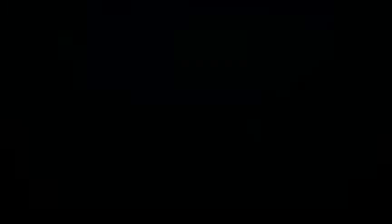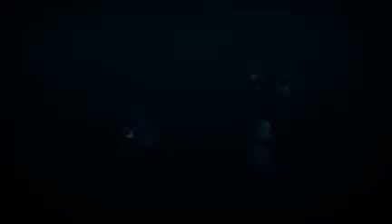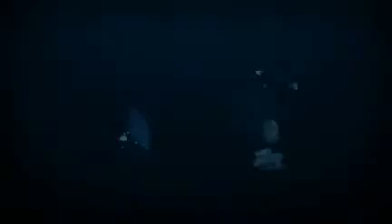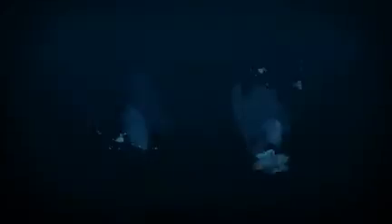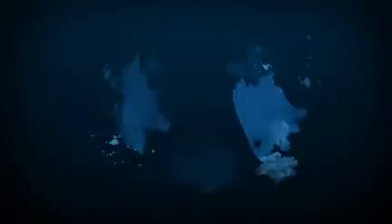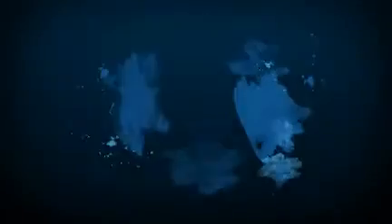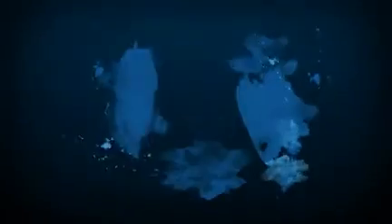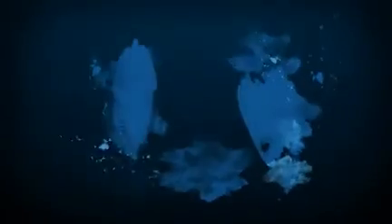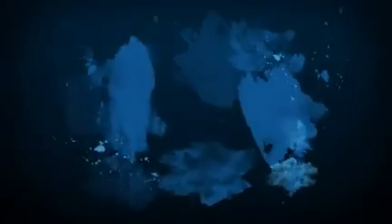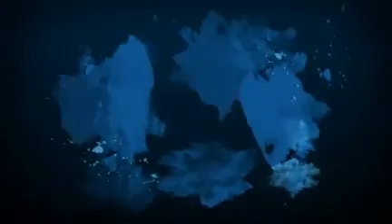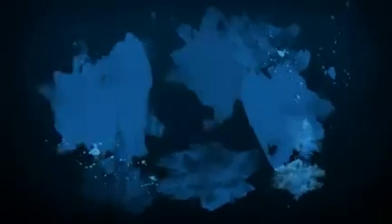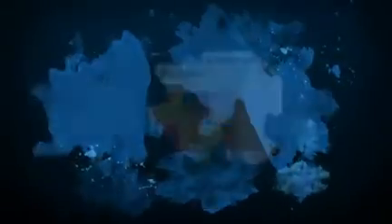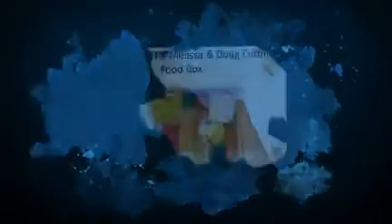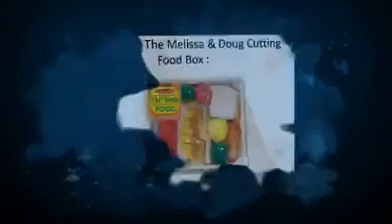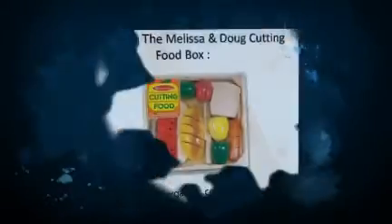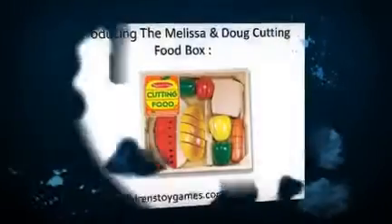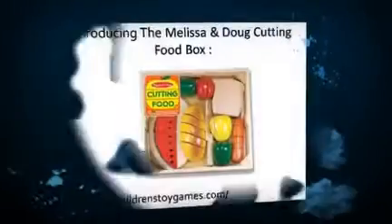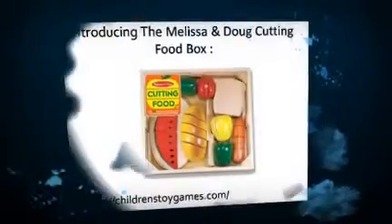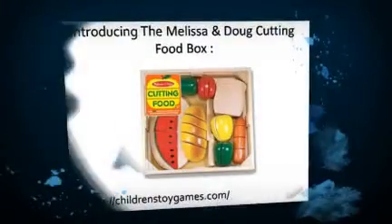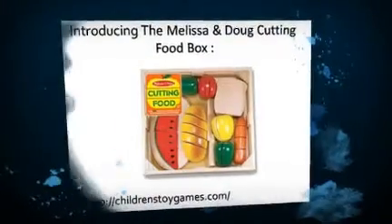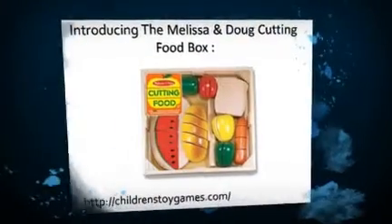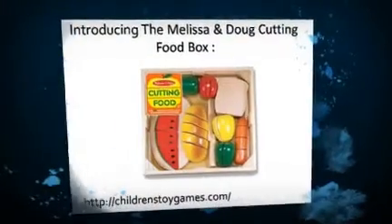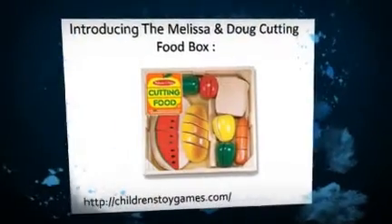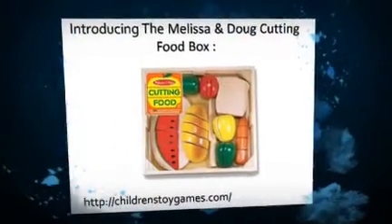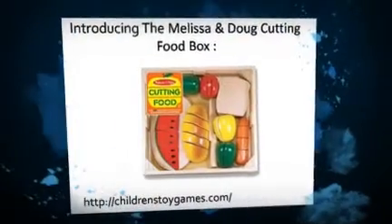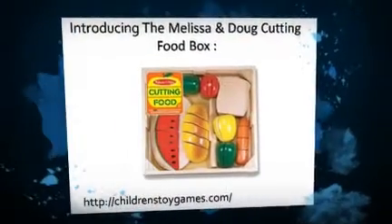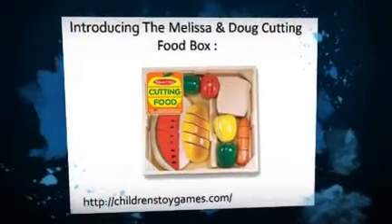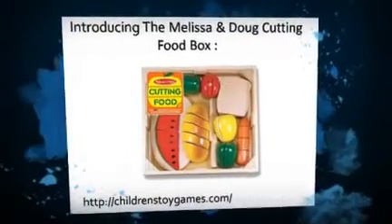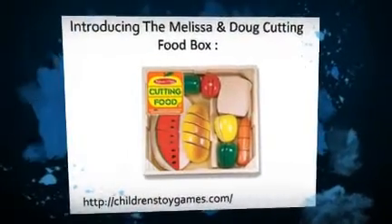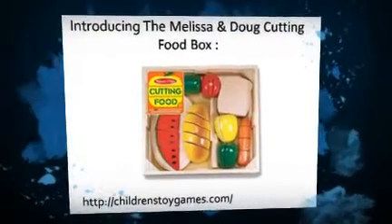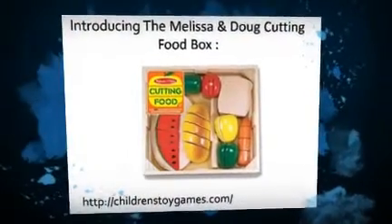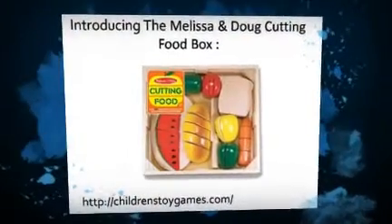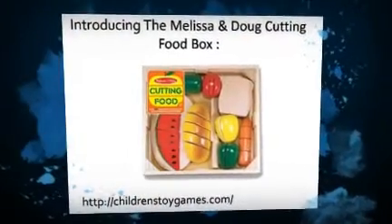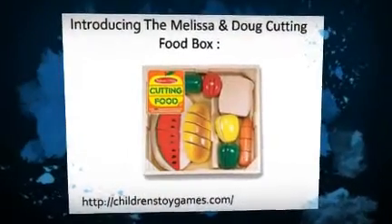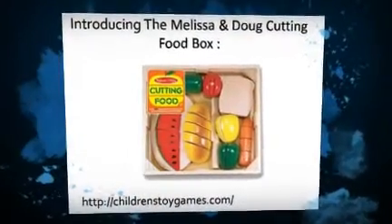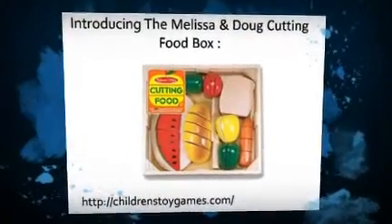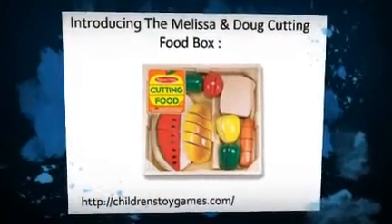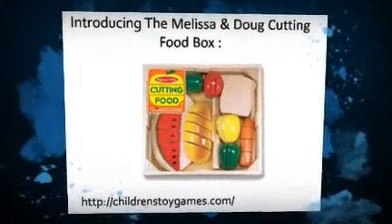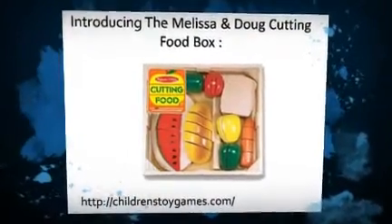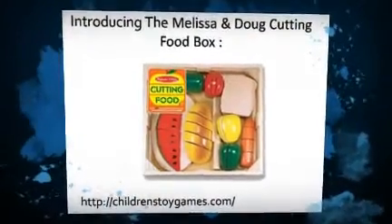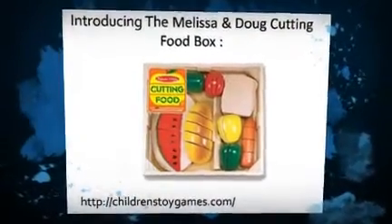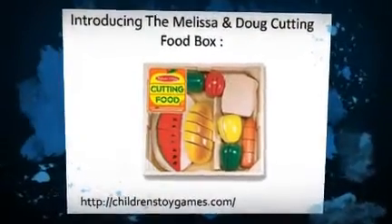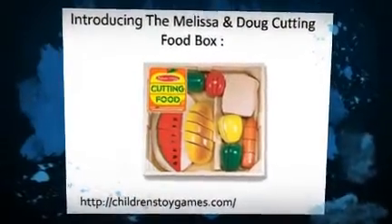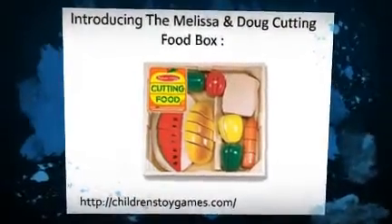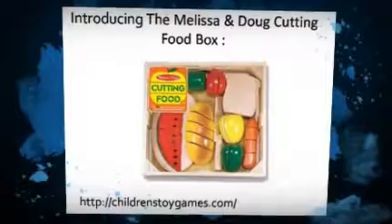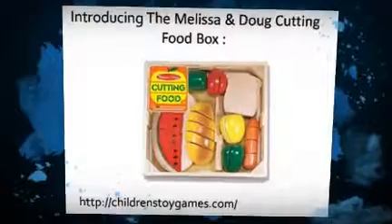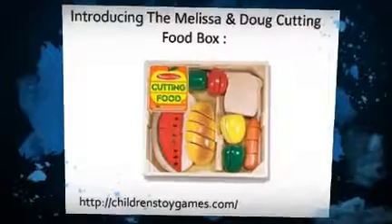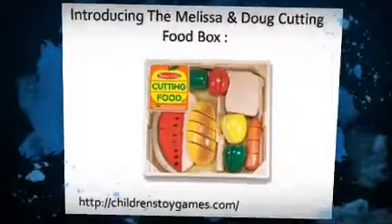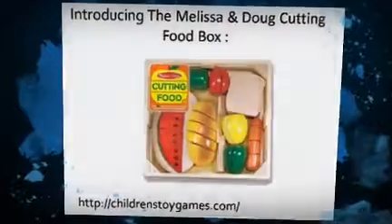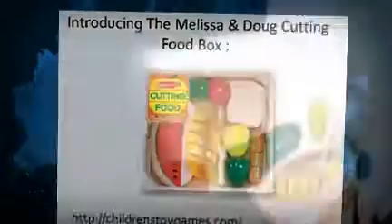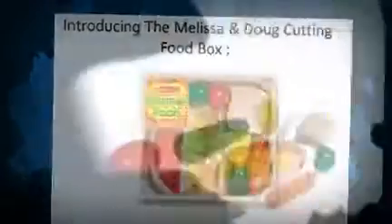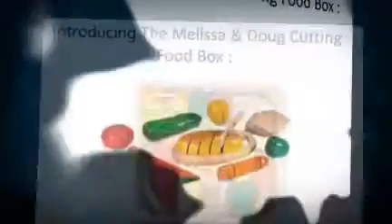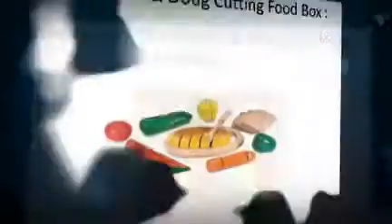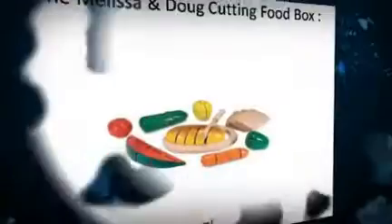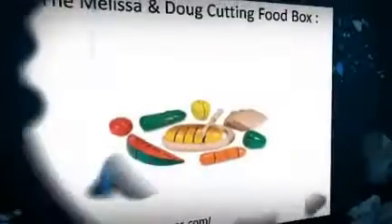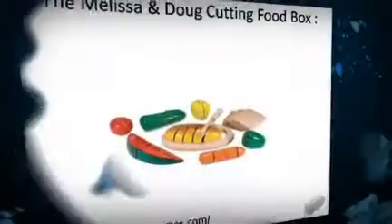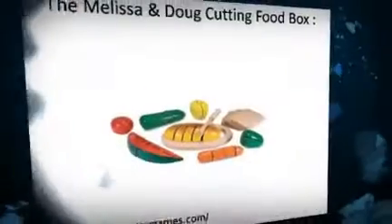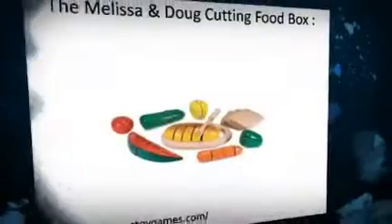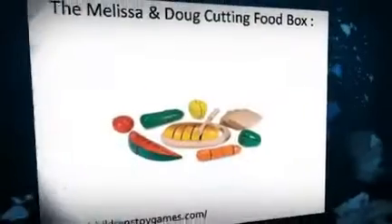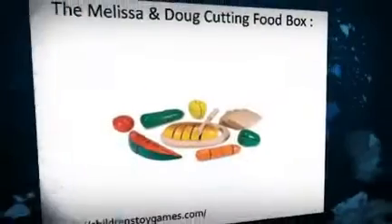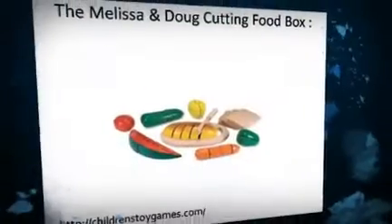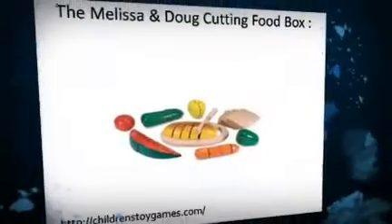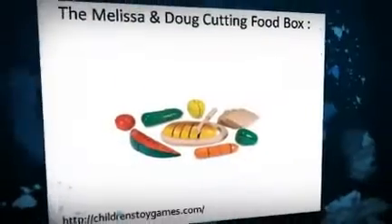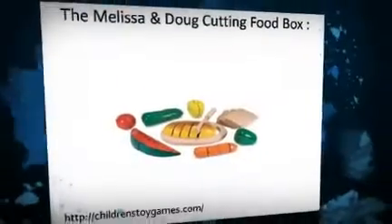Melissa and Doug cutting food 31-piece set in a wooden storage box. Here is the customer's review which I found on Amazon.